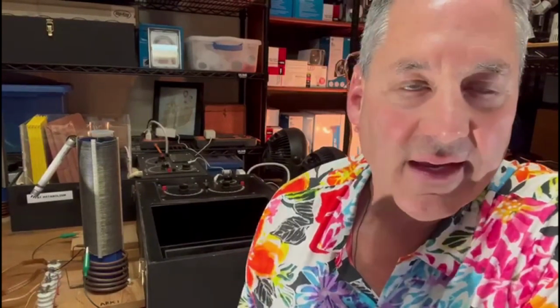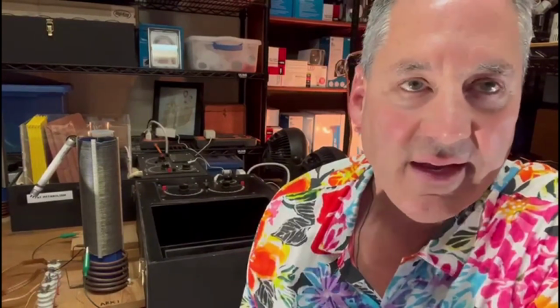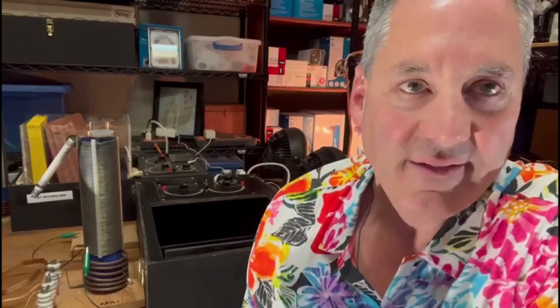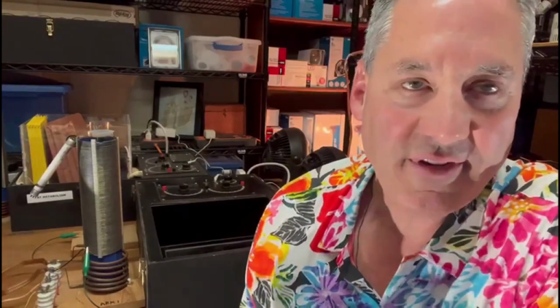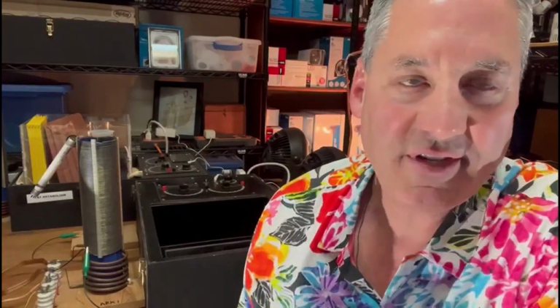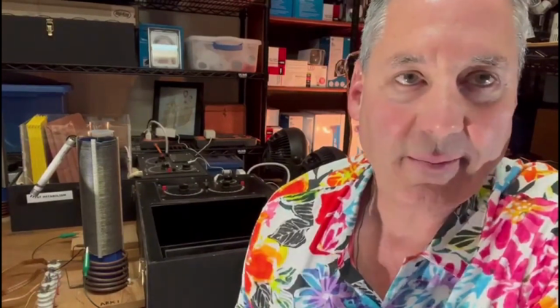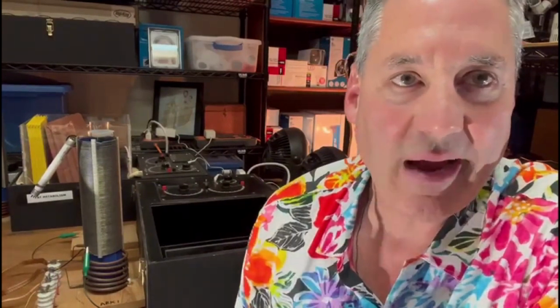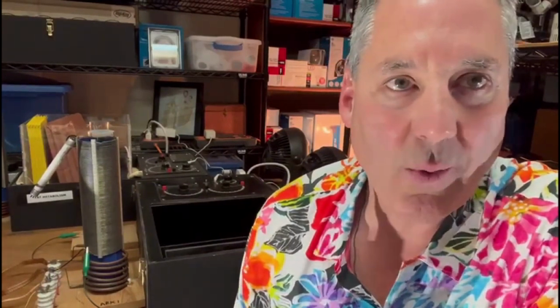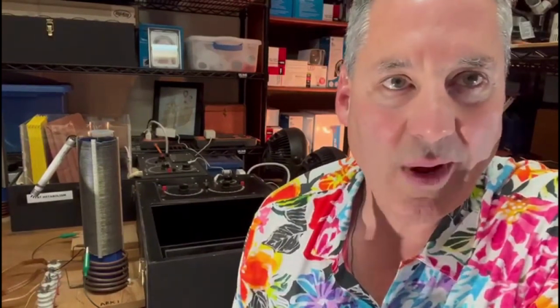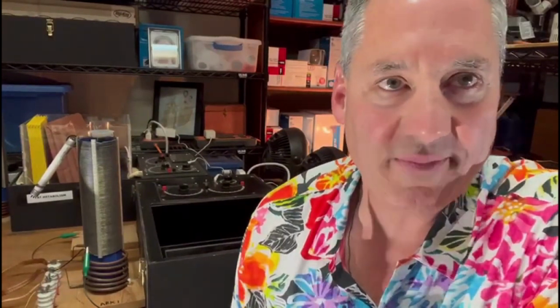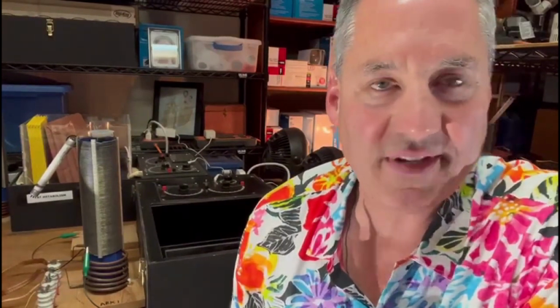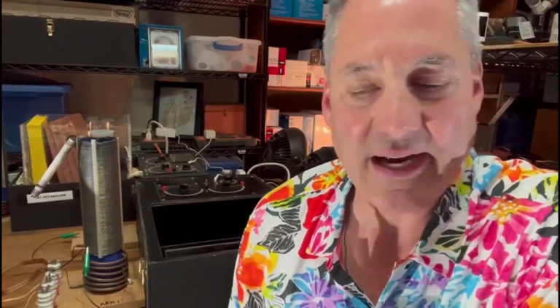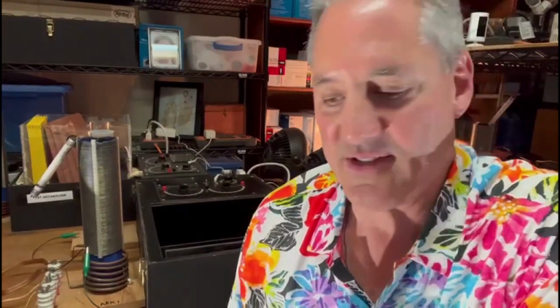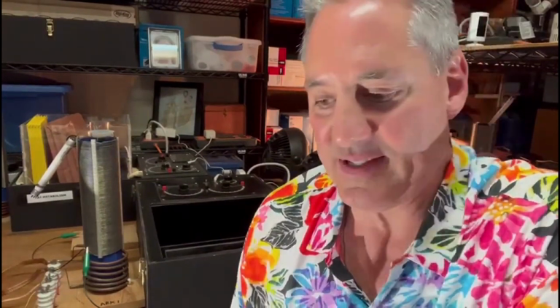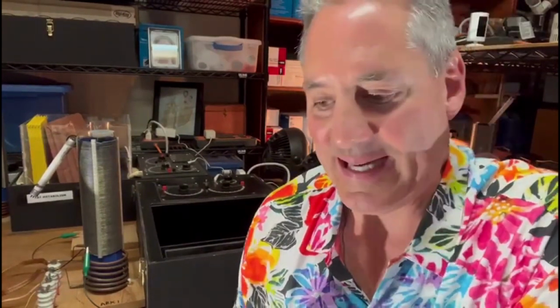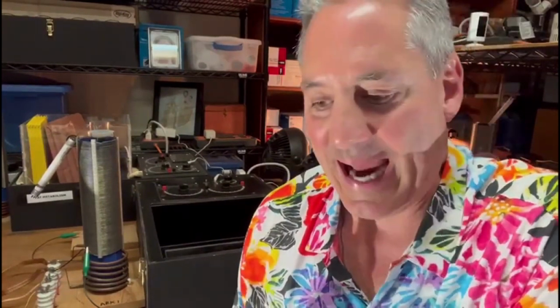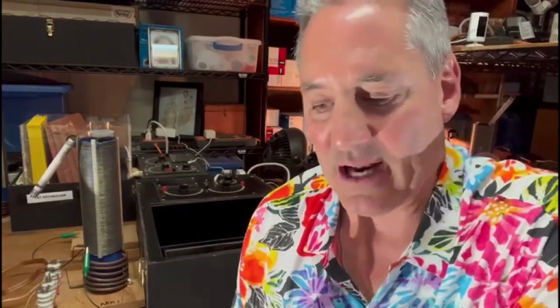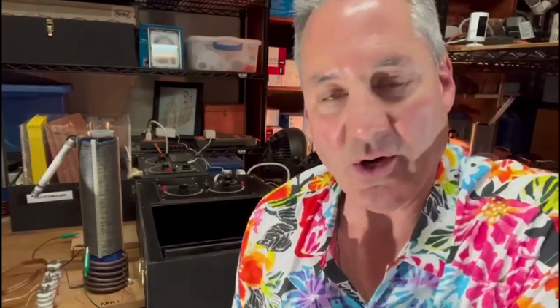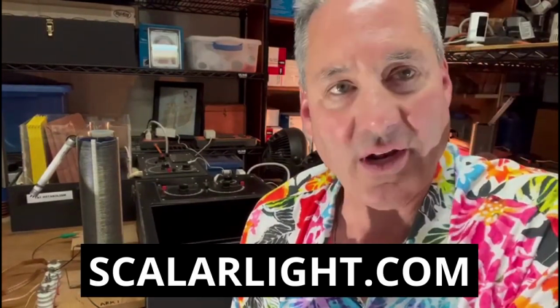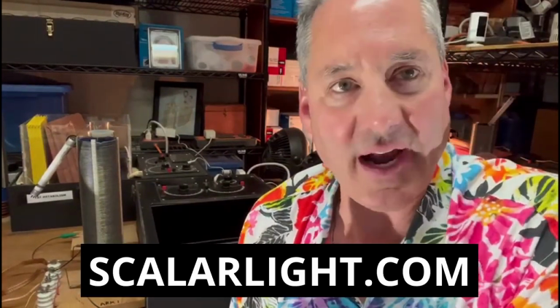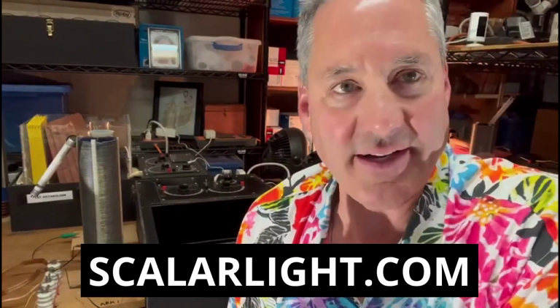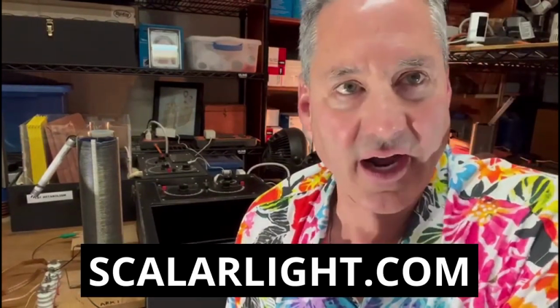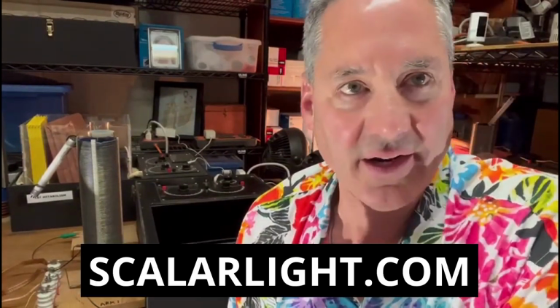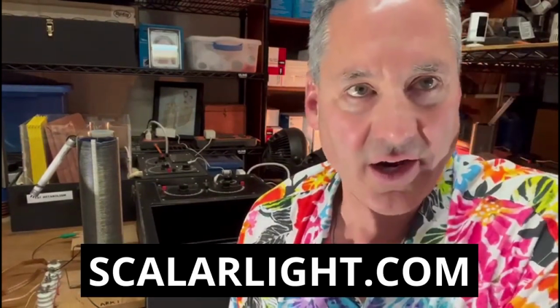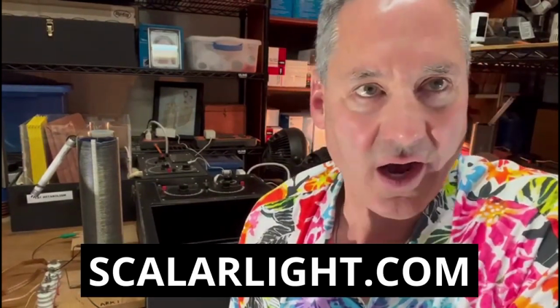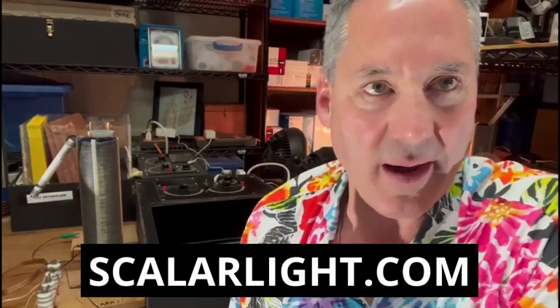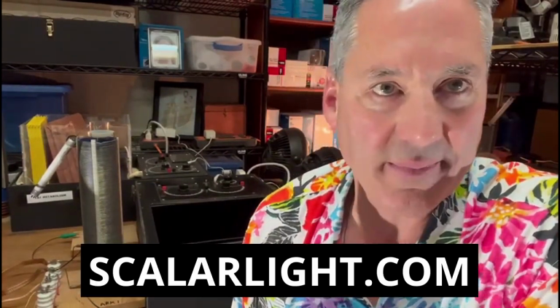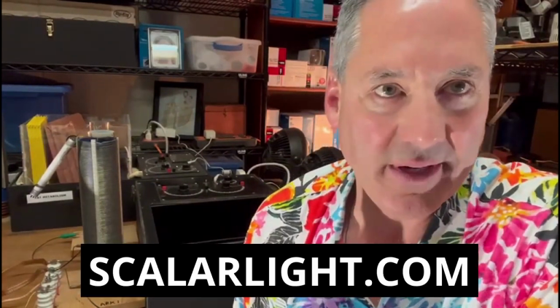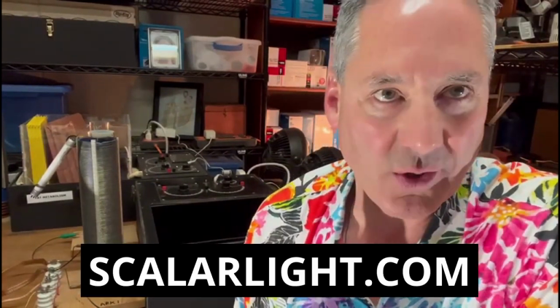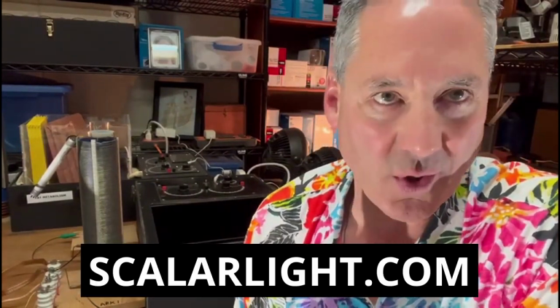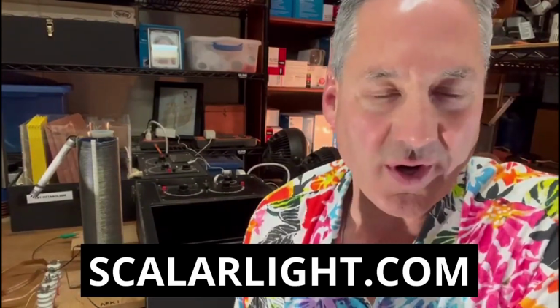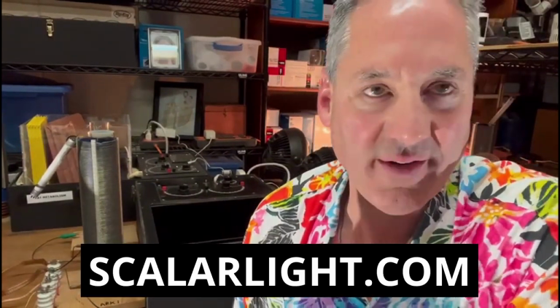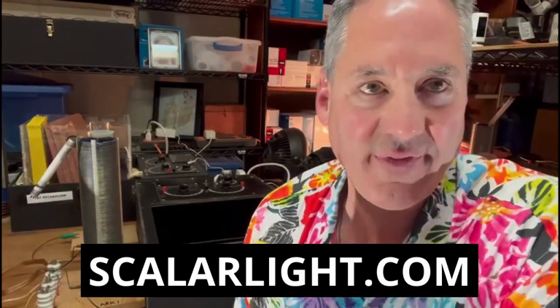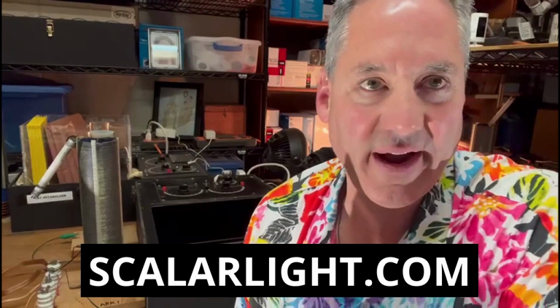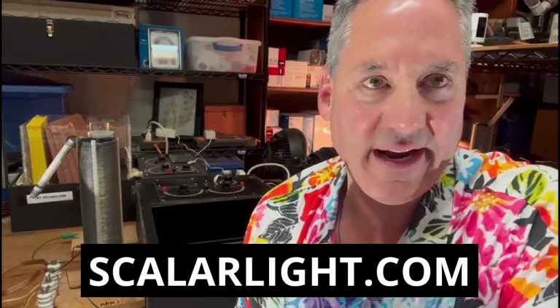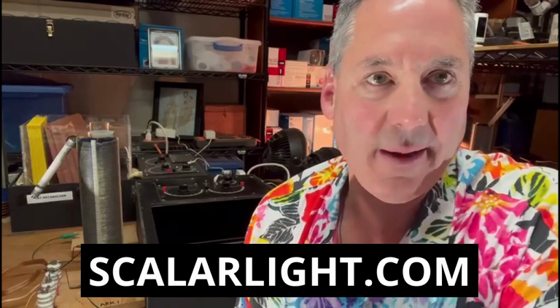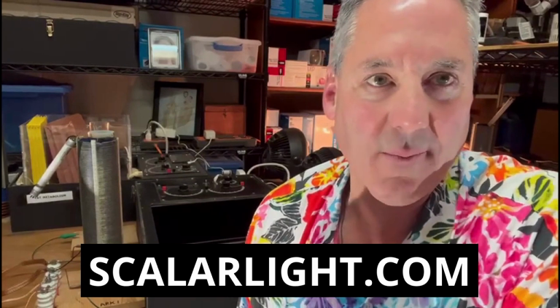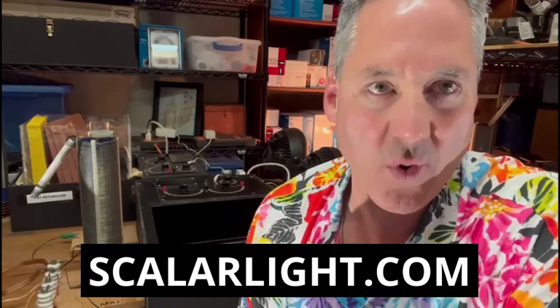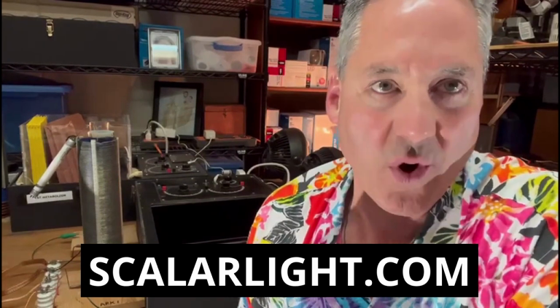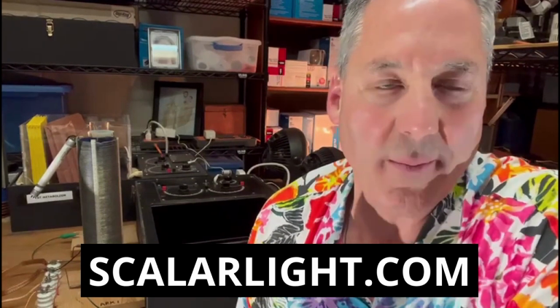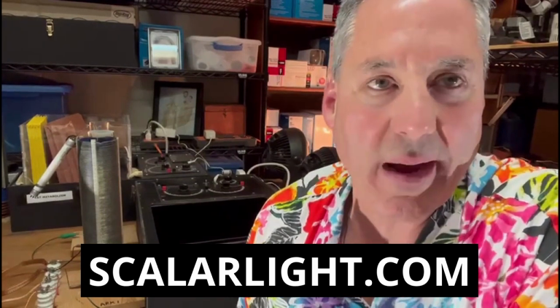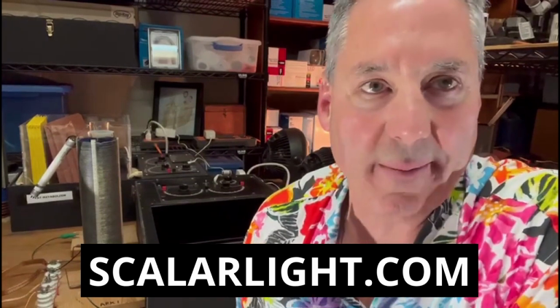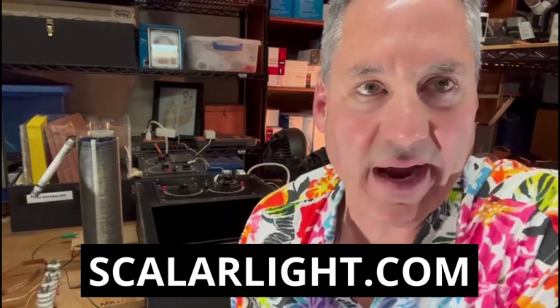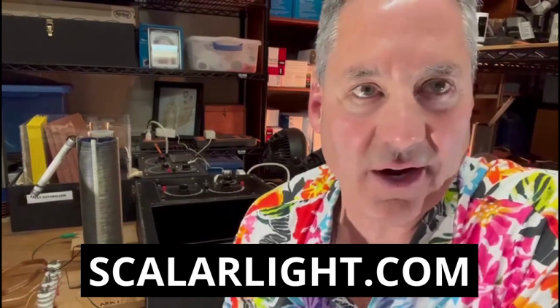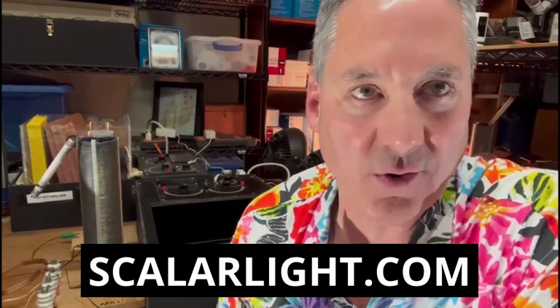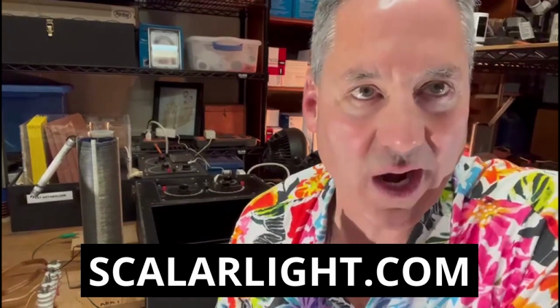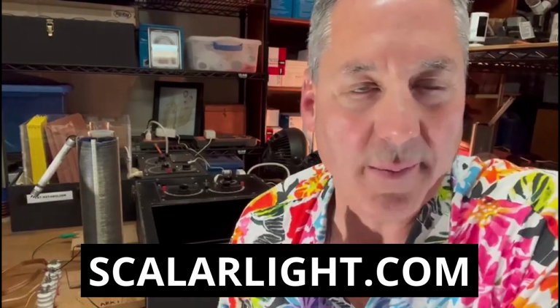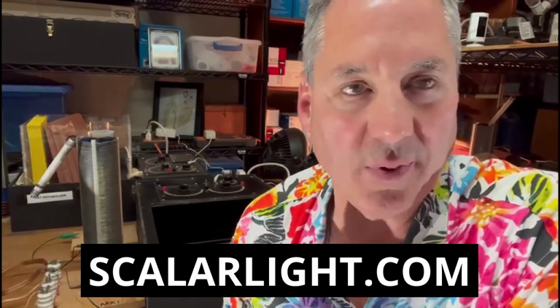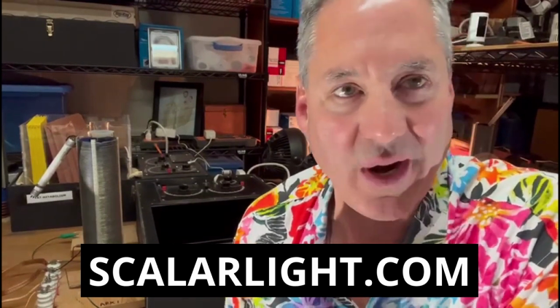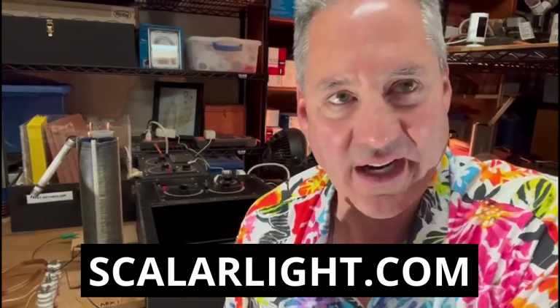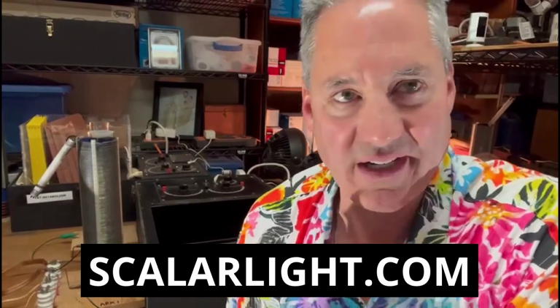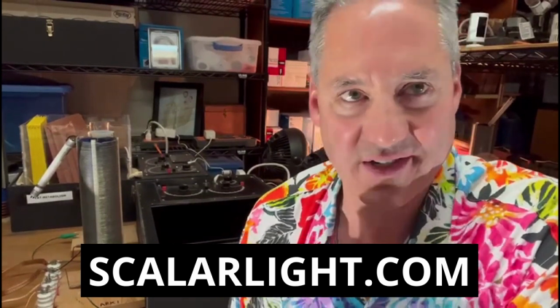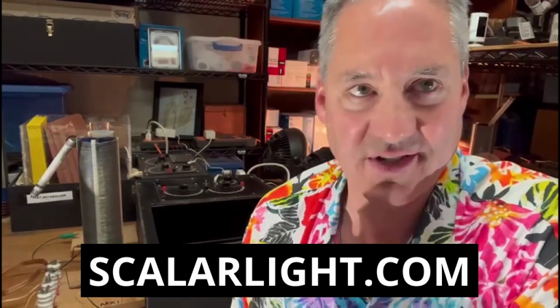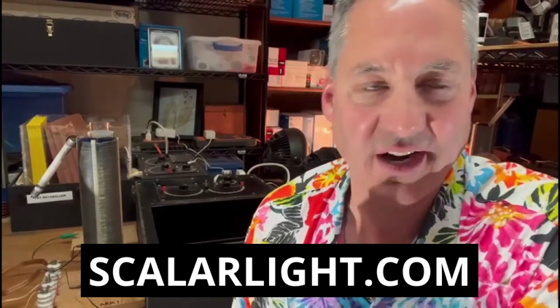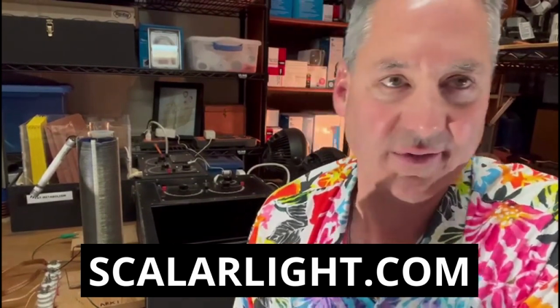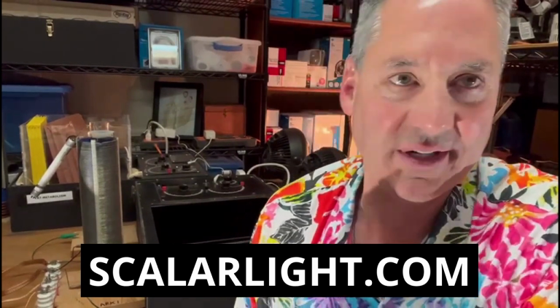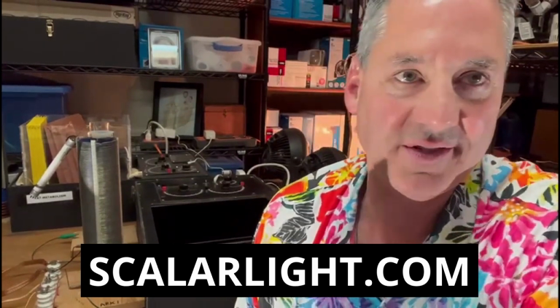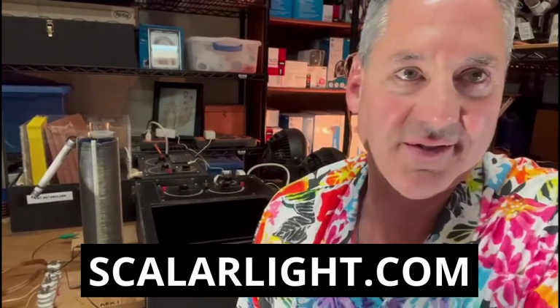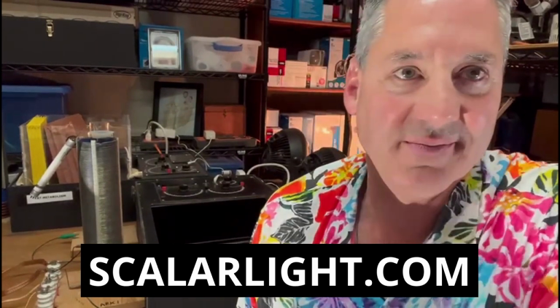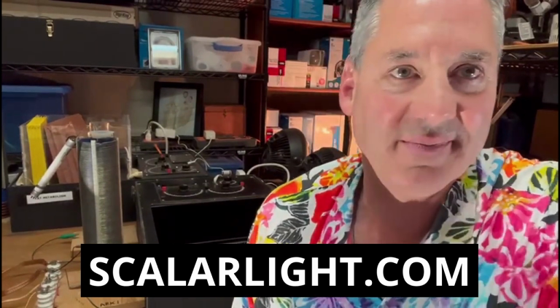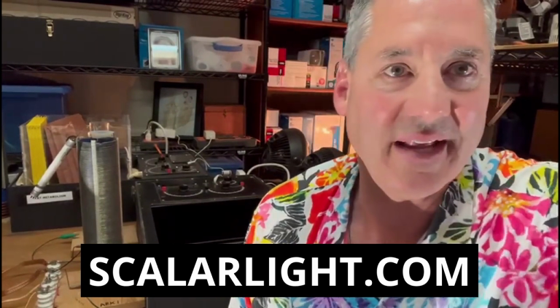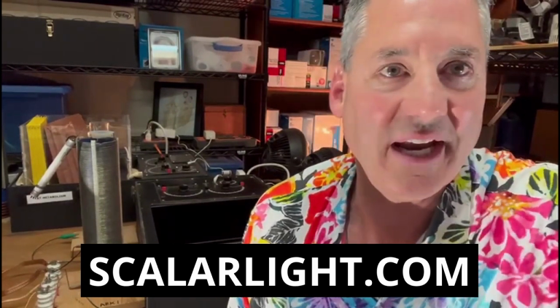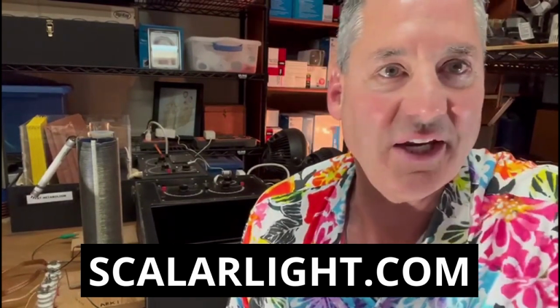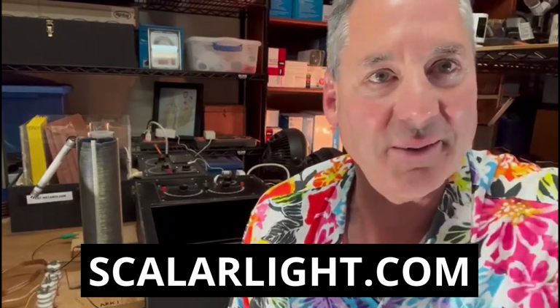Visit my website, scalarlight.com, in order to find out more about my groundbreaking discoveries. Thank you.